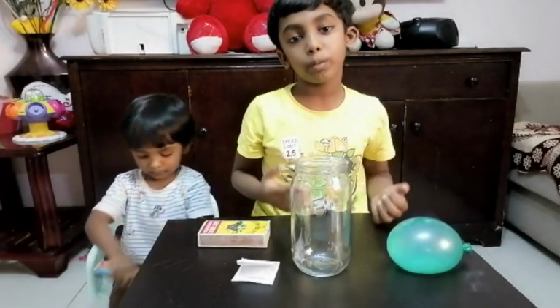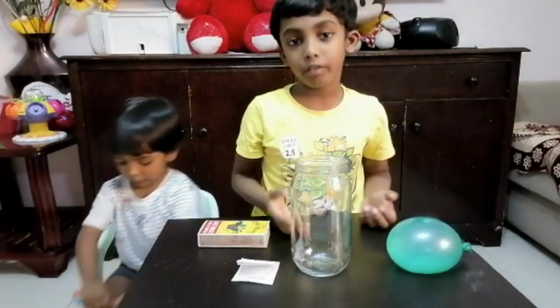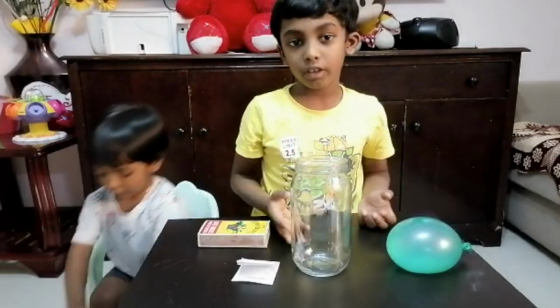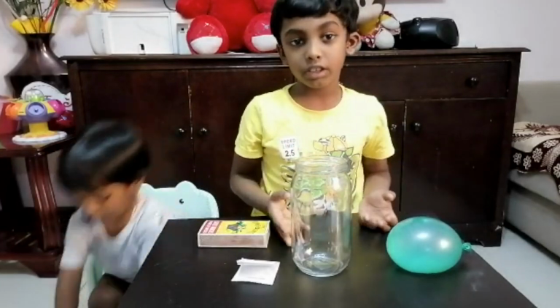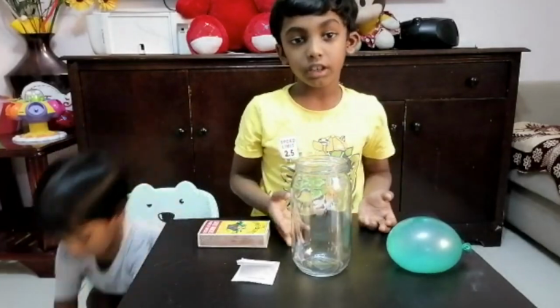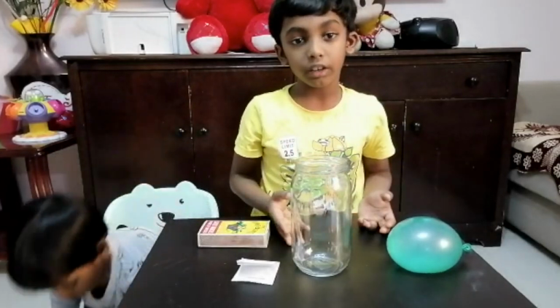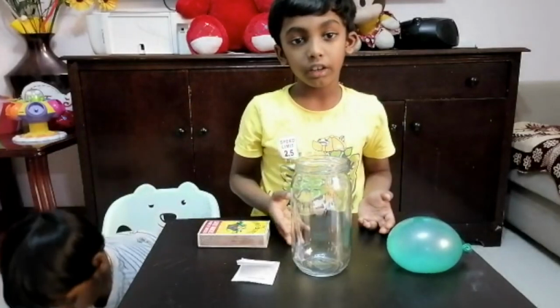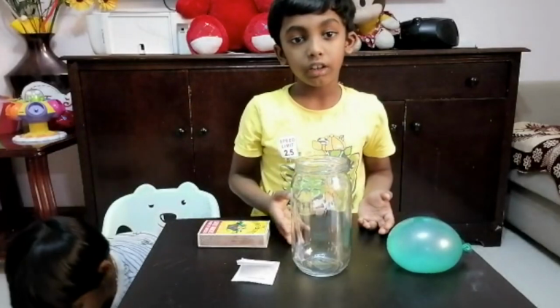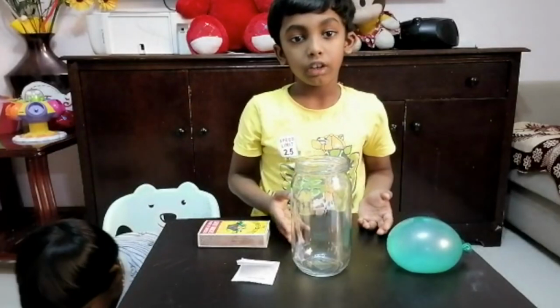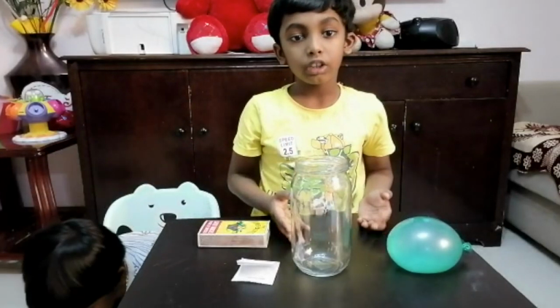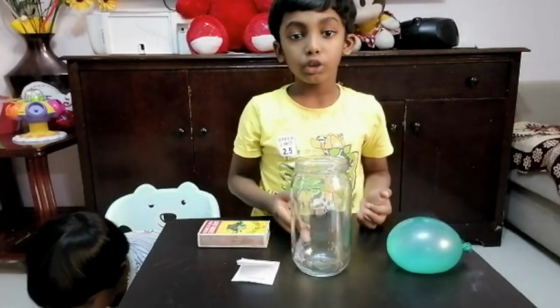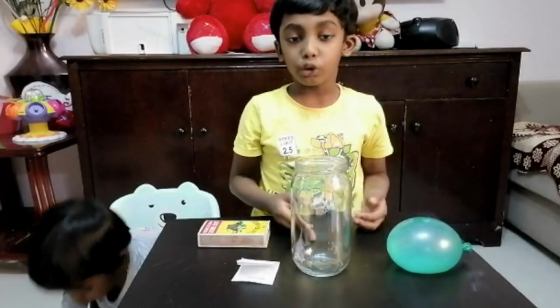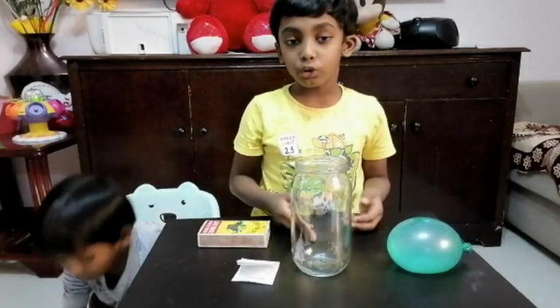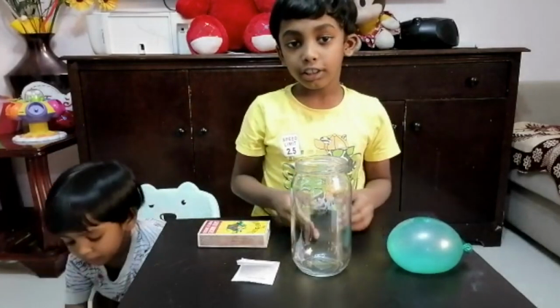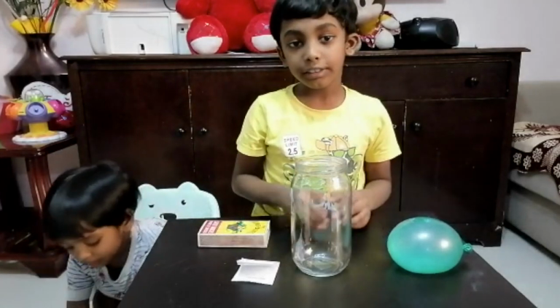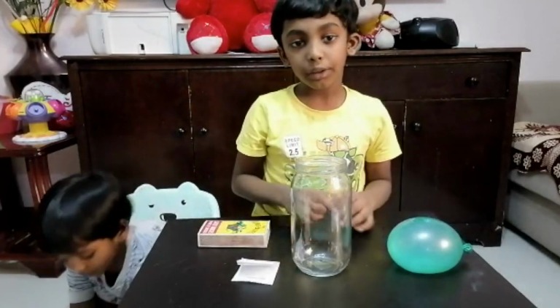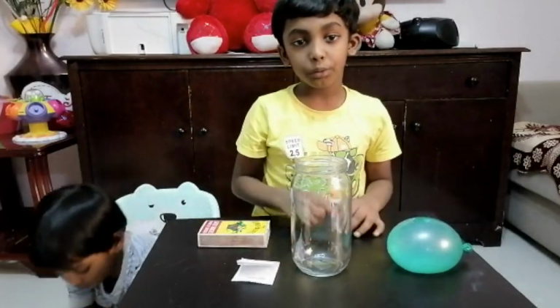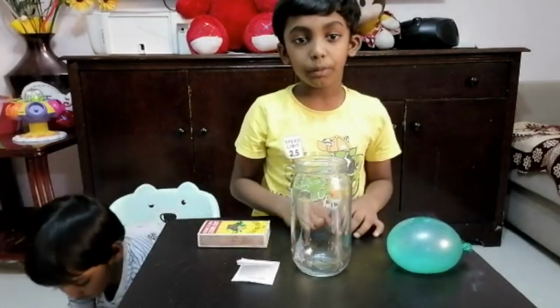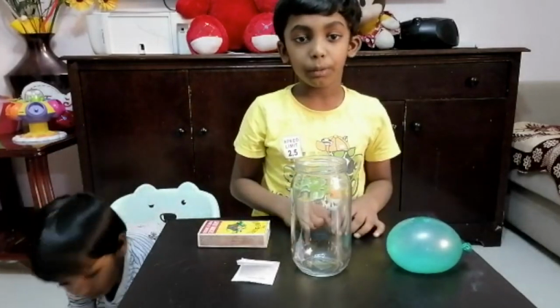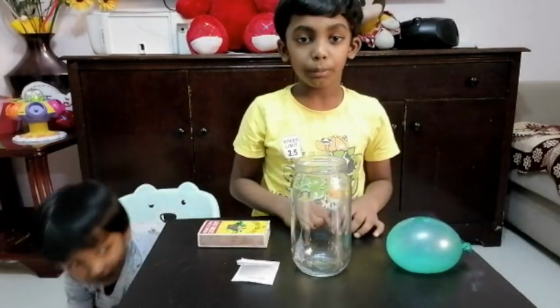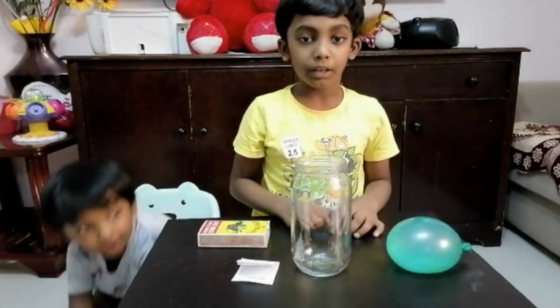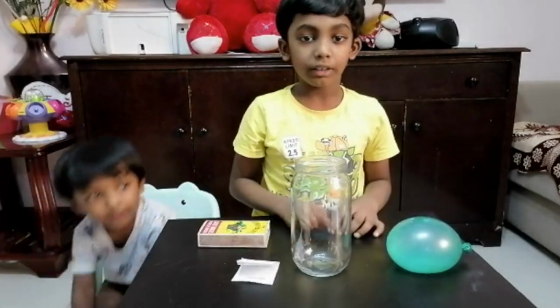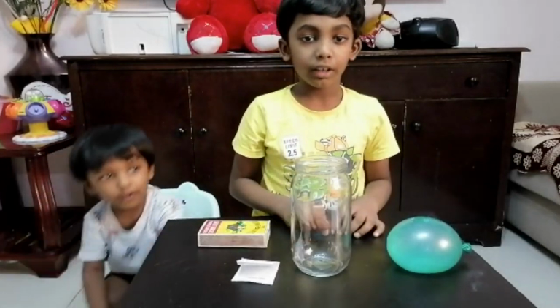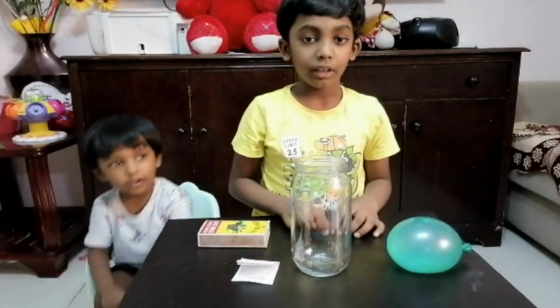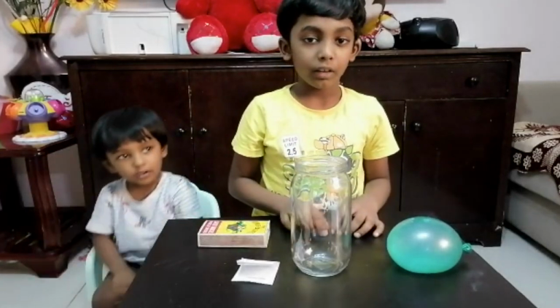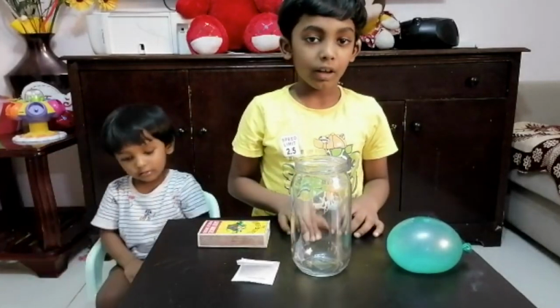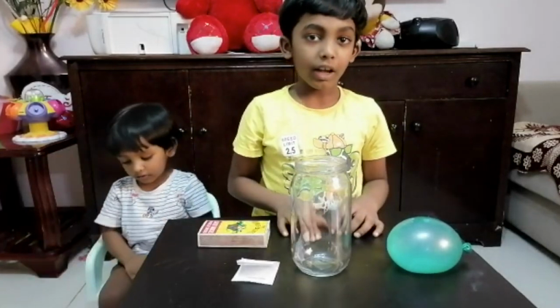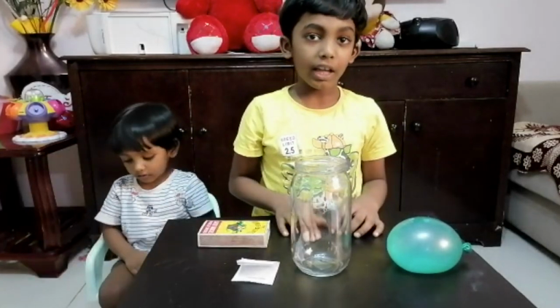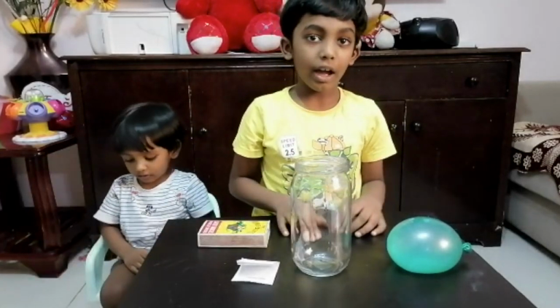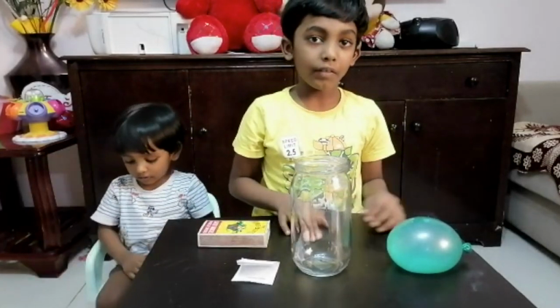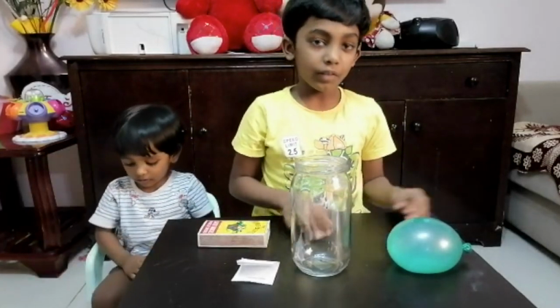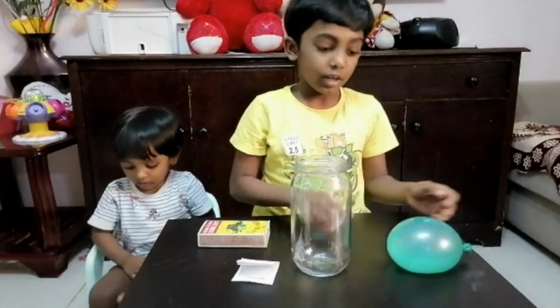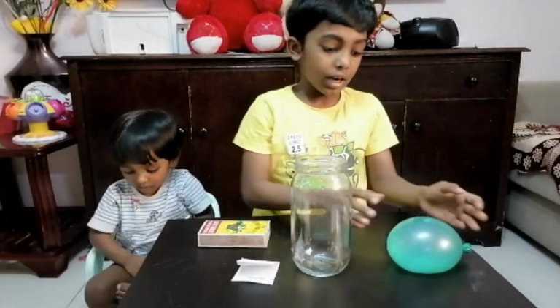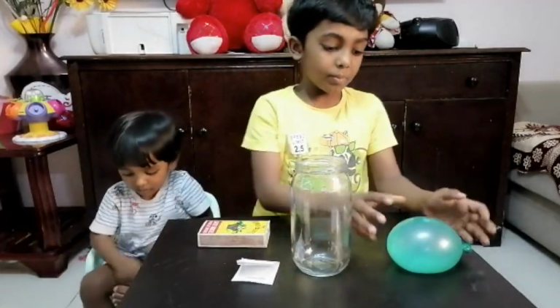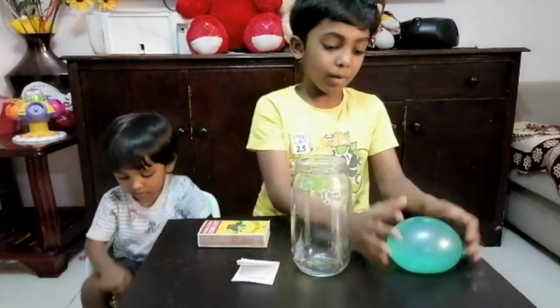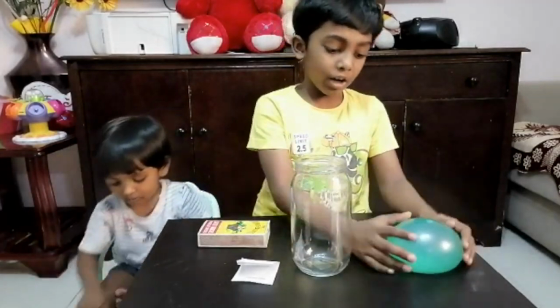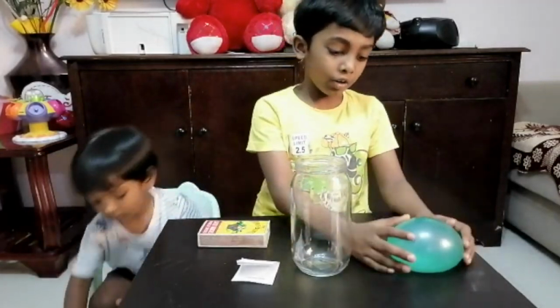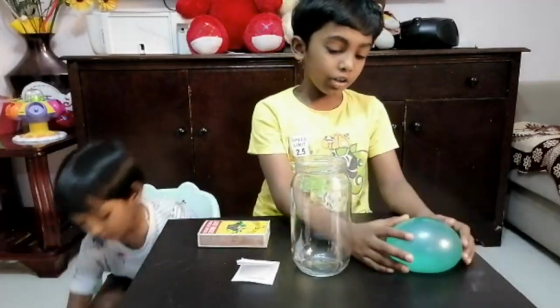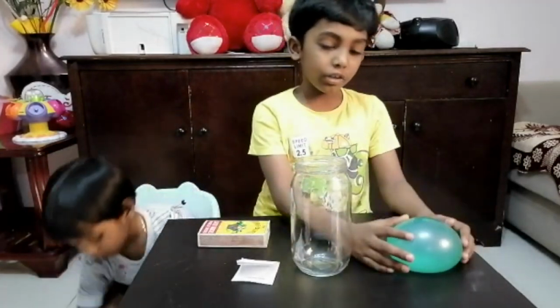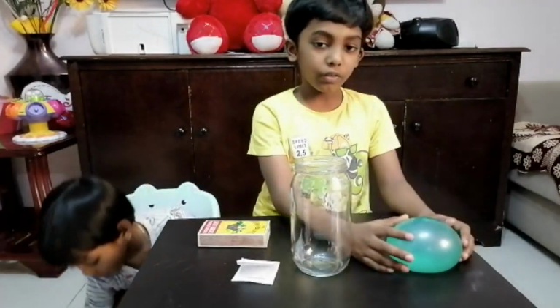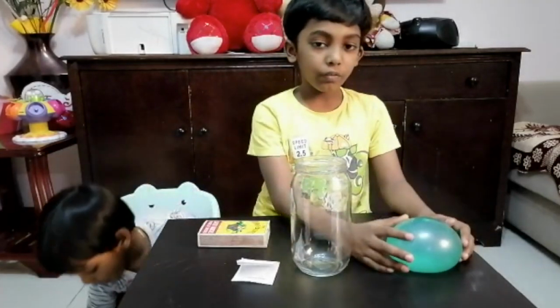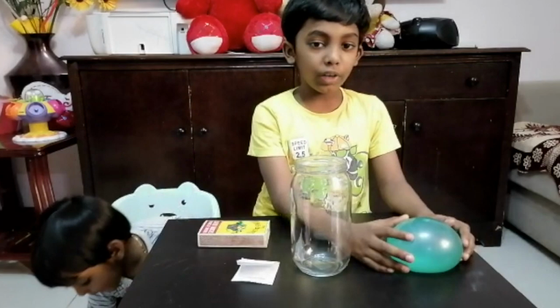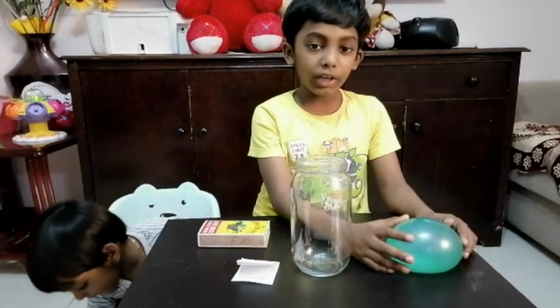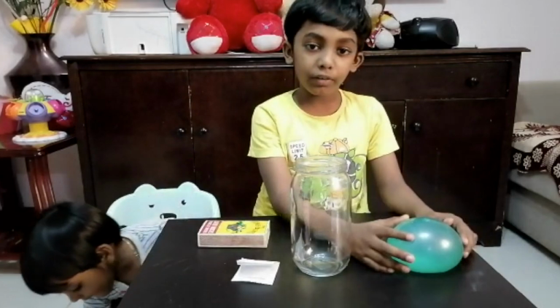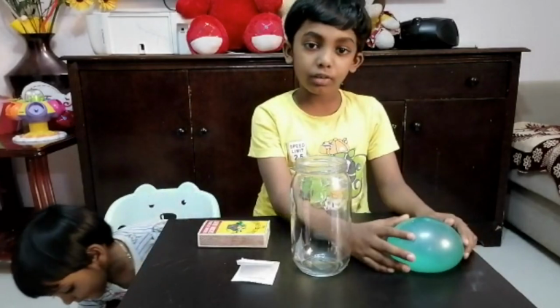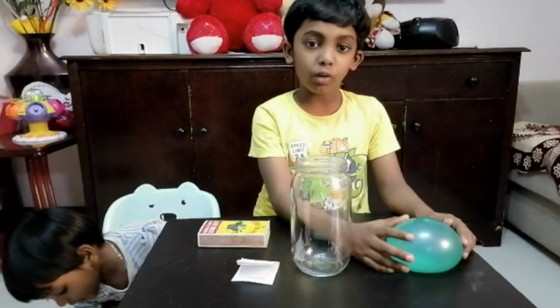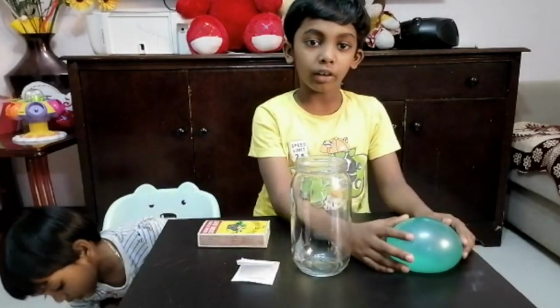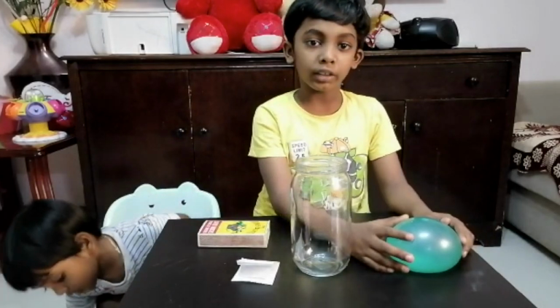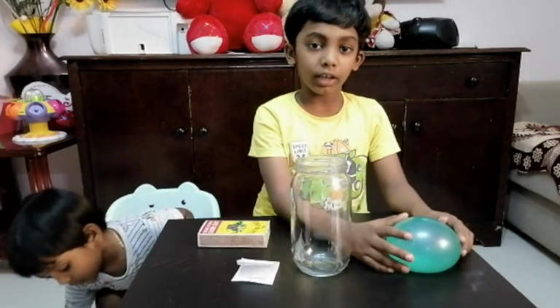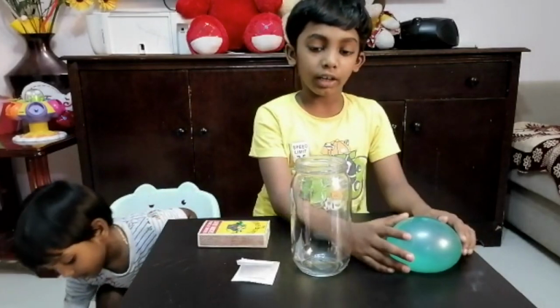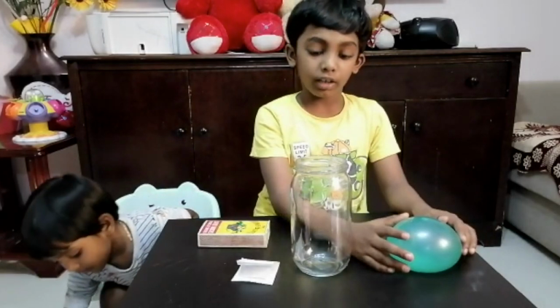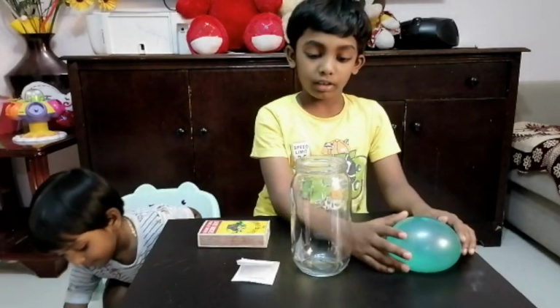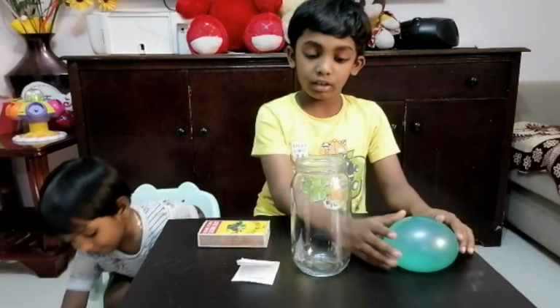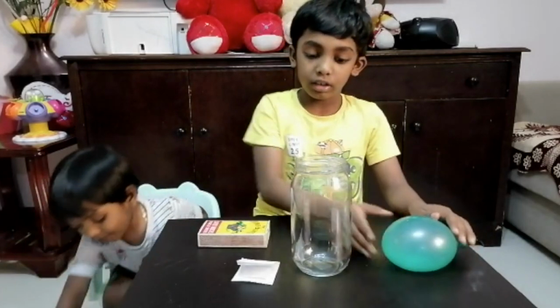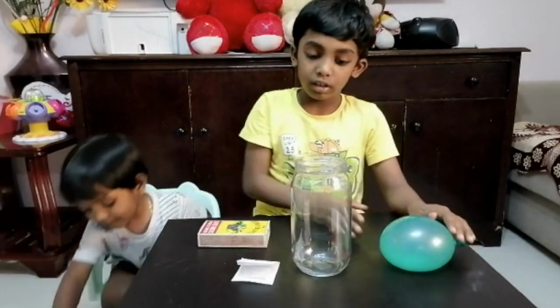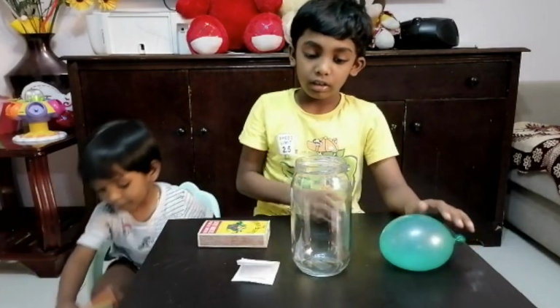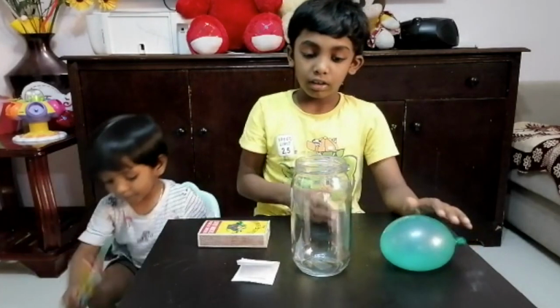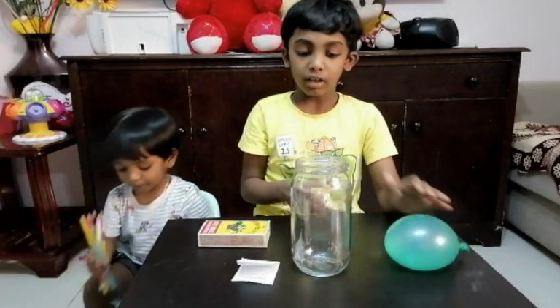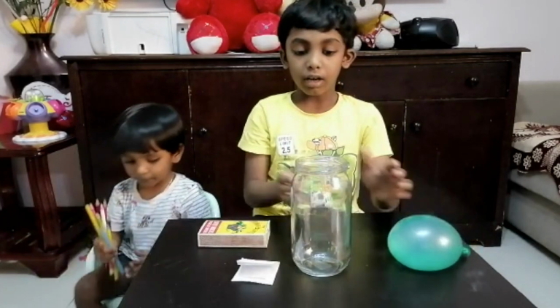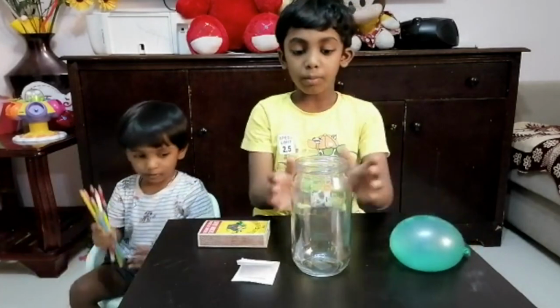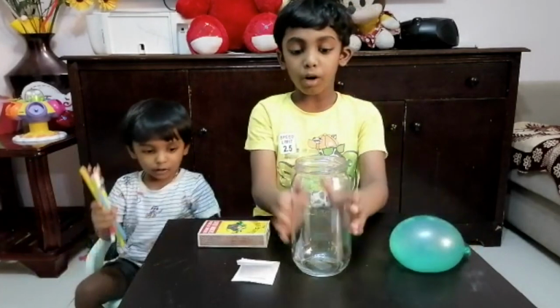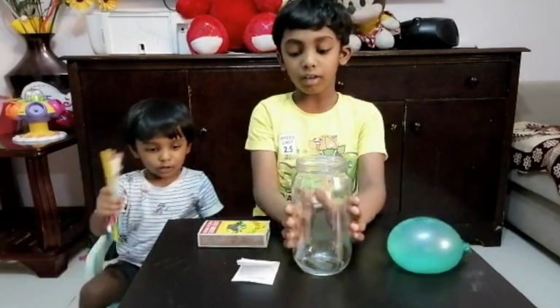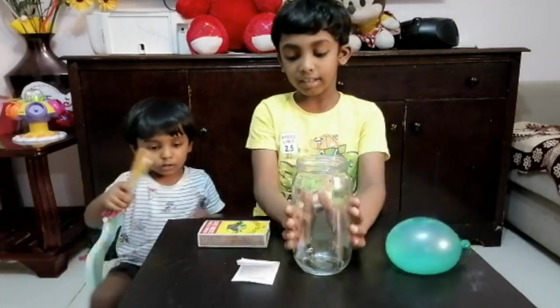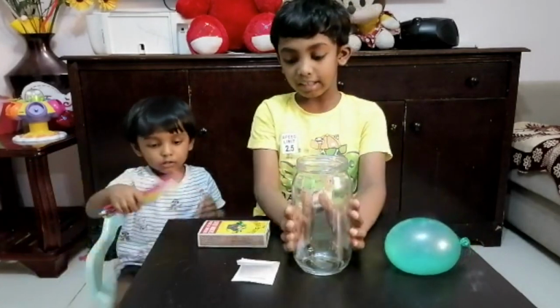To do this experiment, I have a balloon filled with water and a bottle.